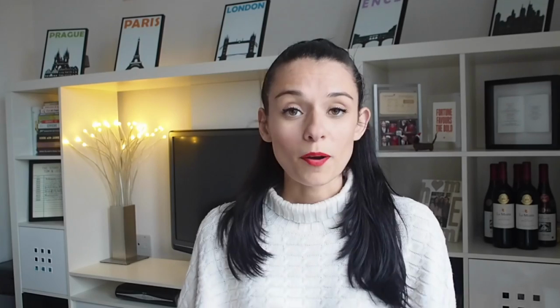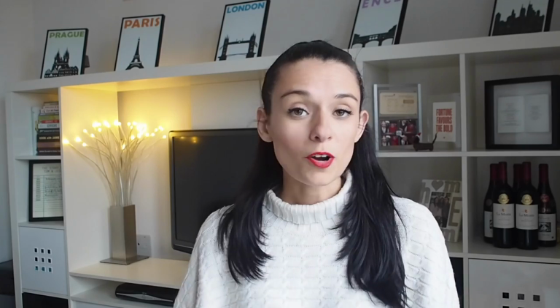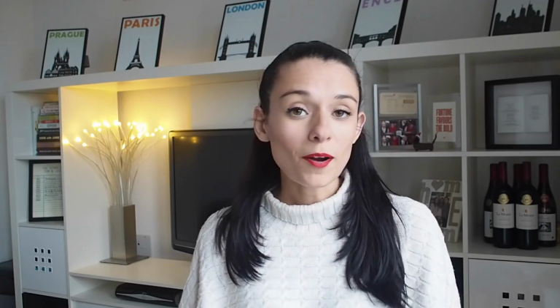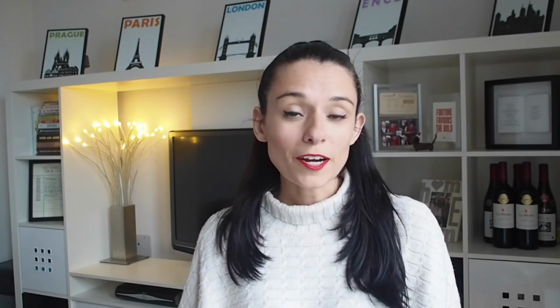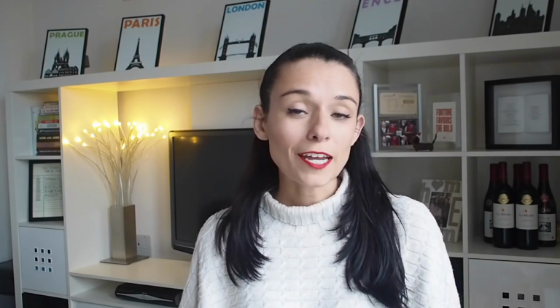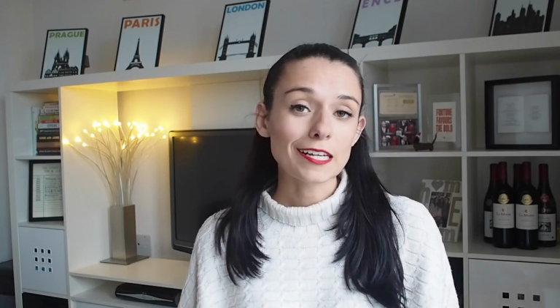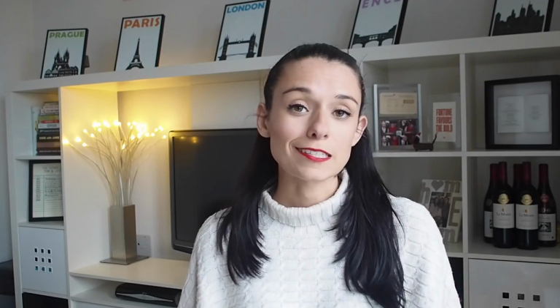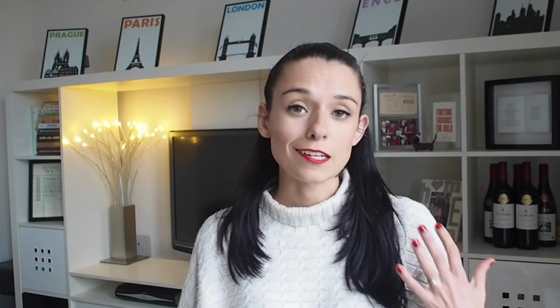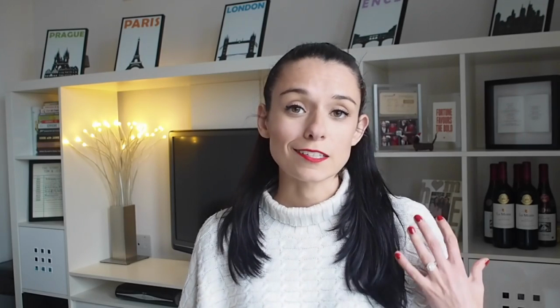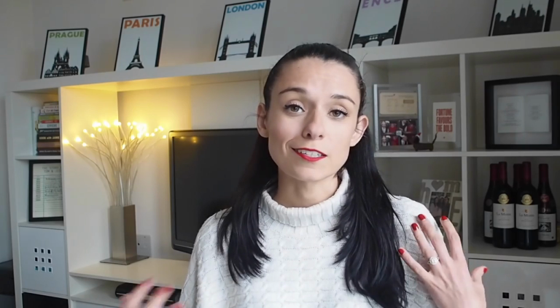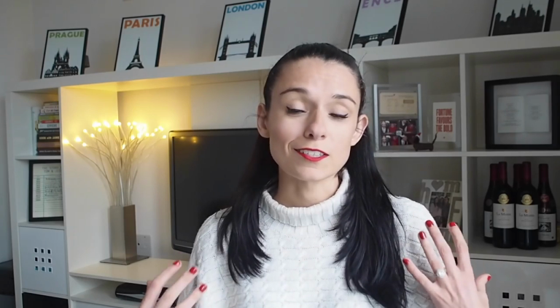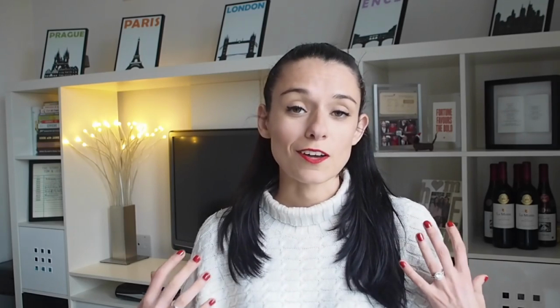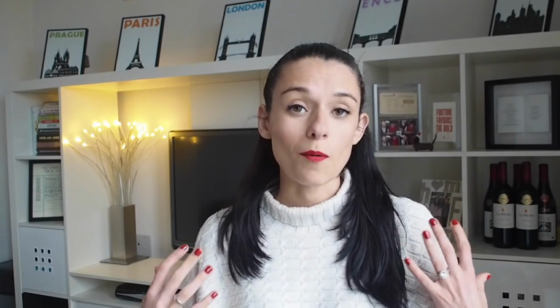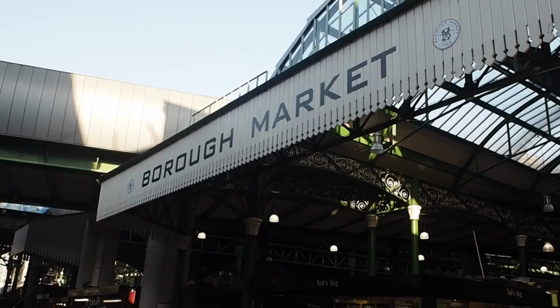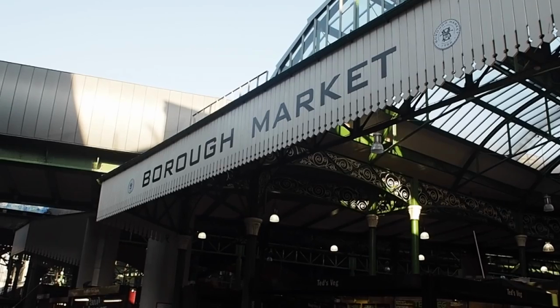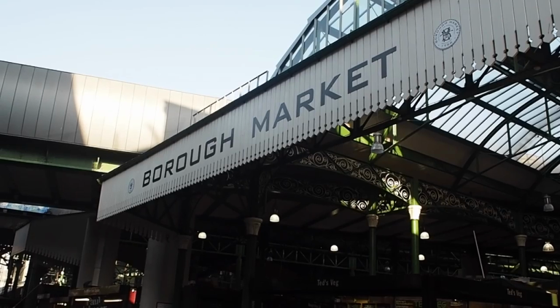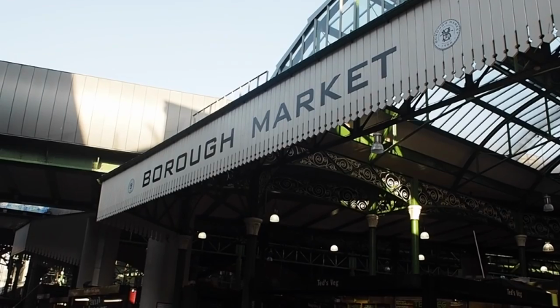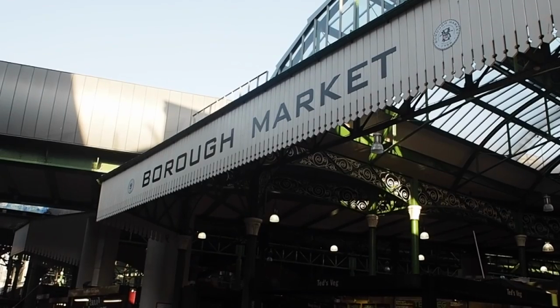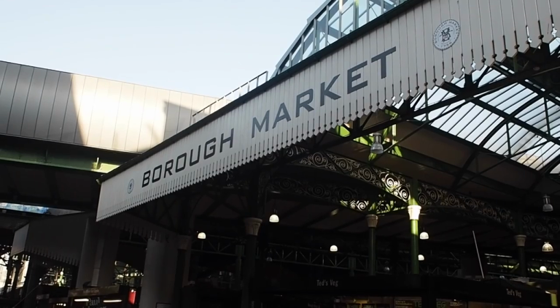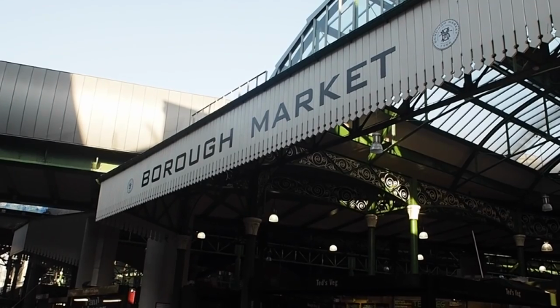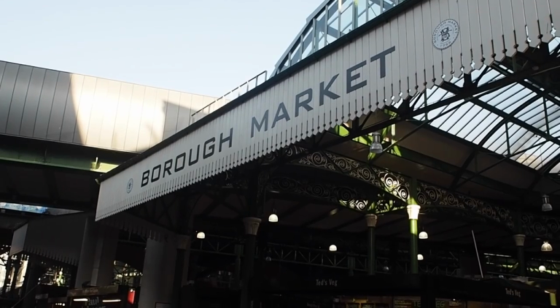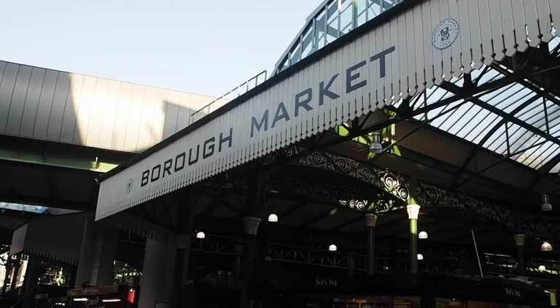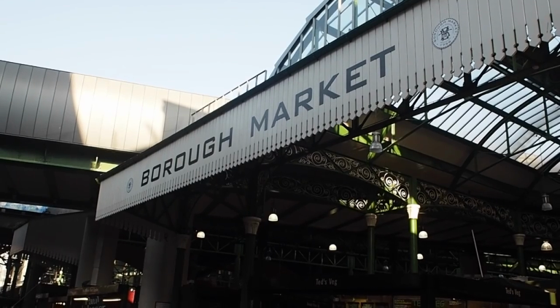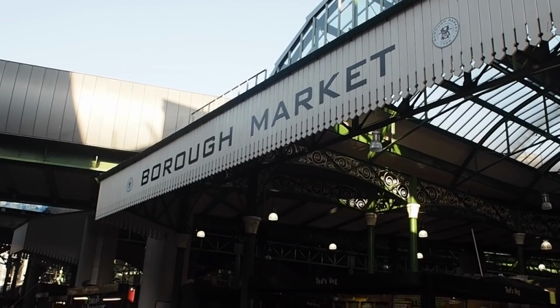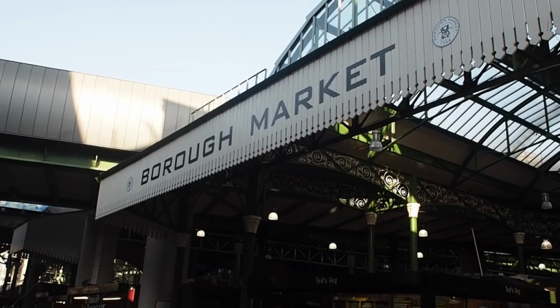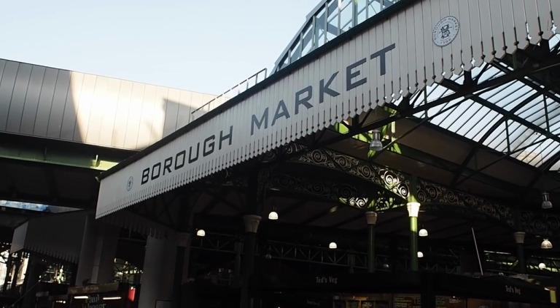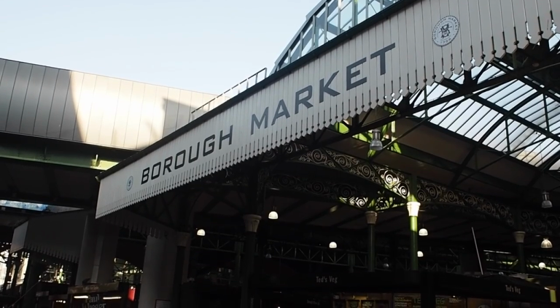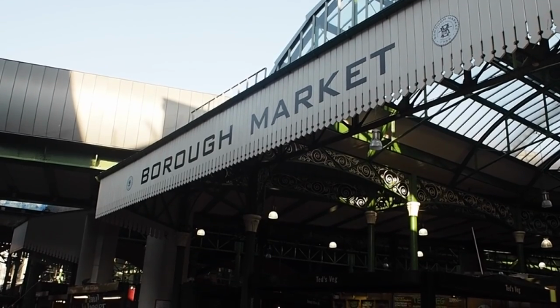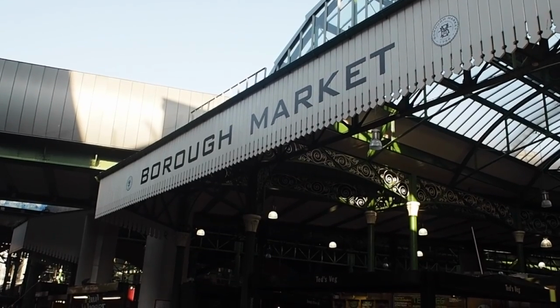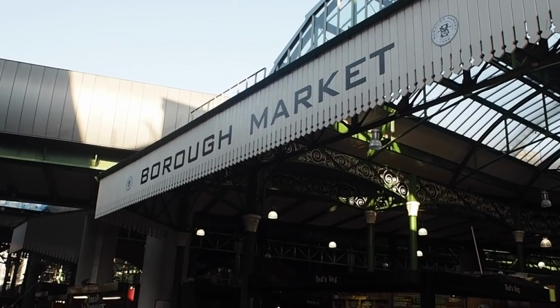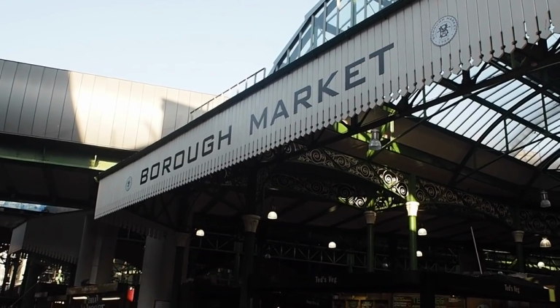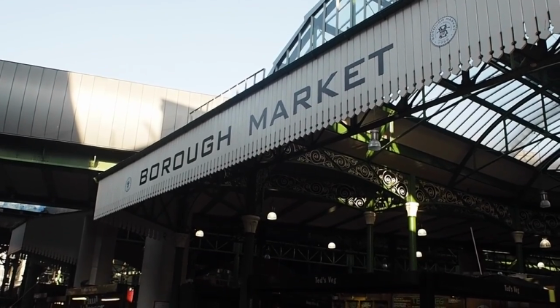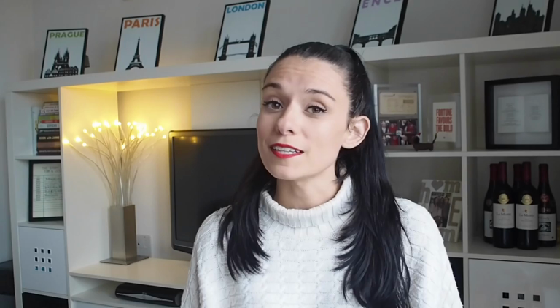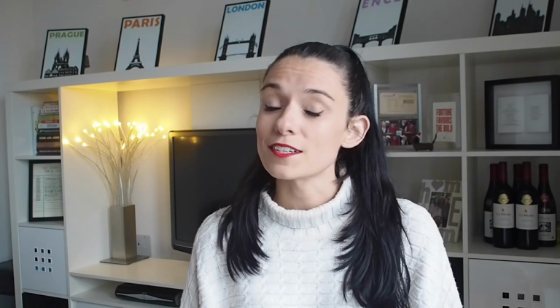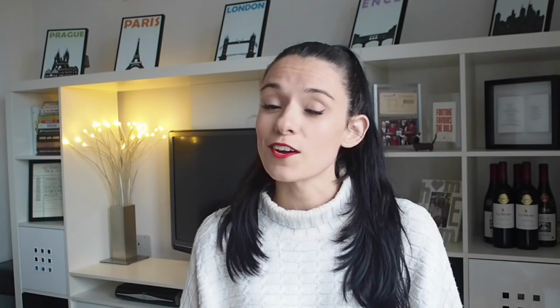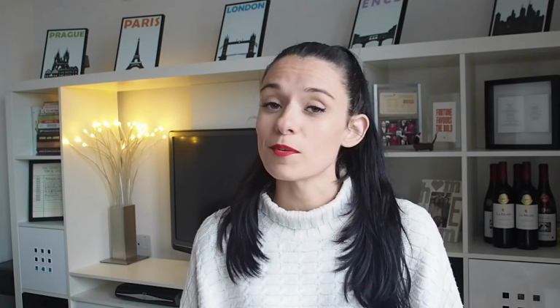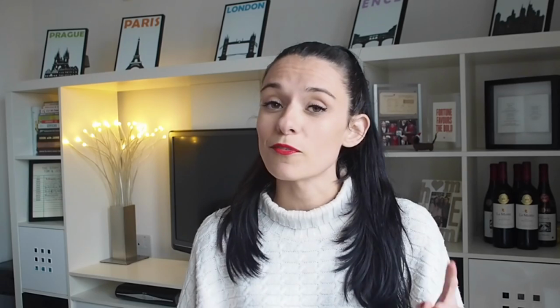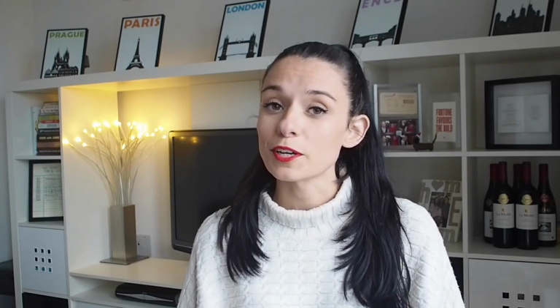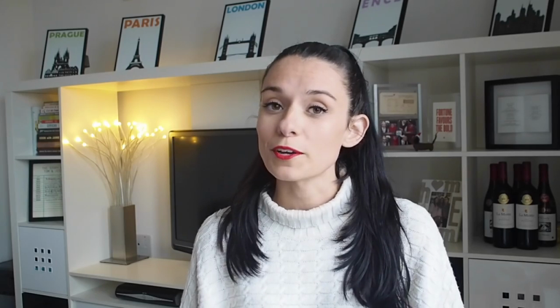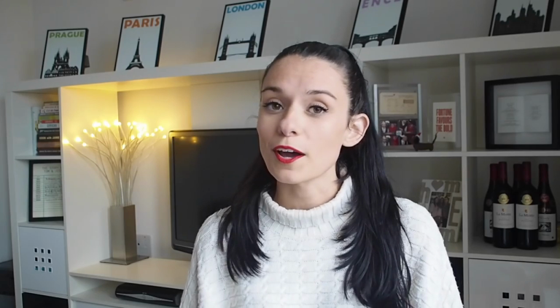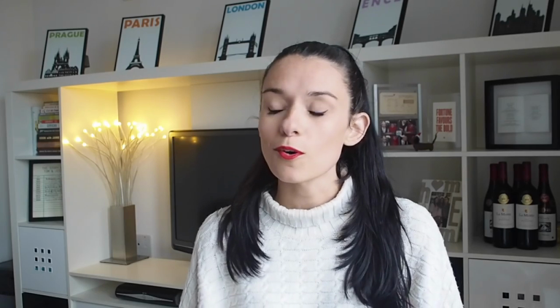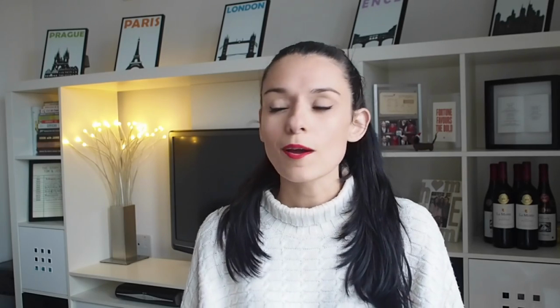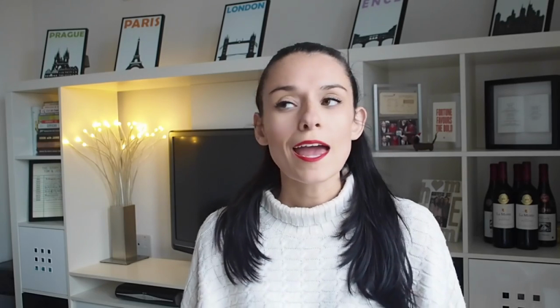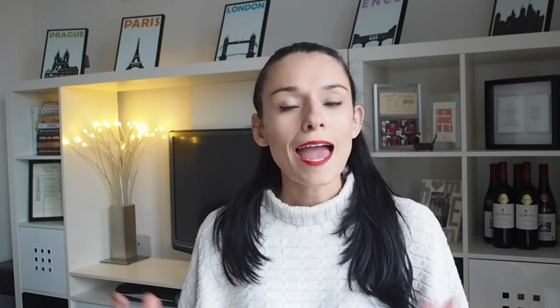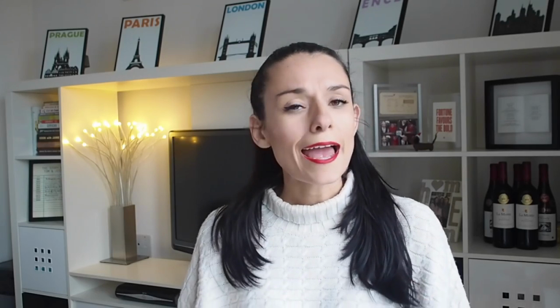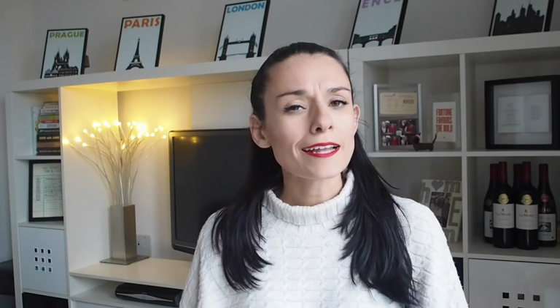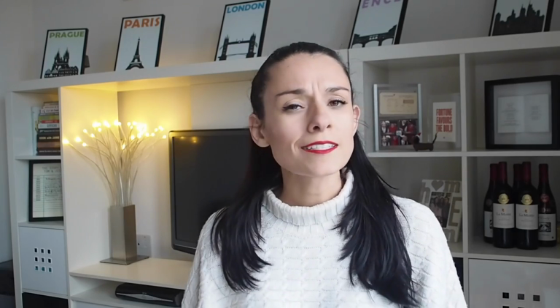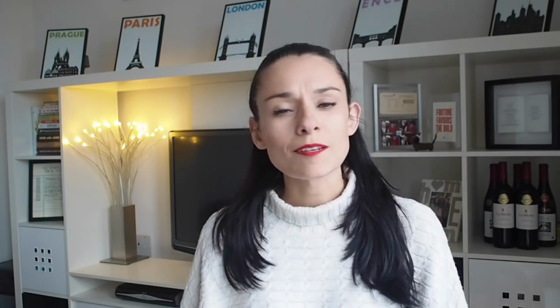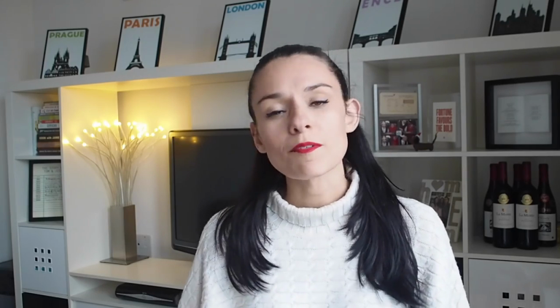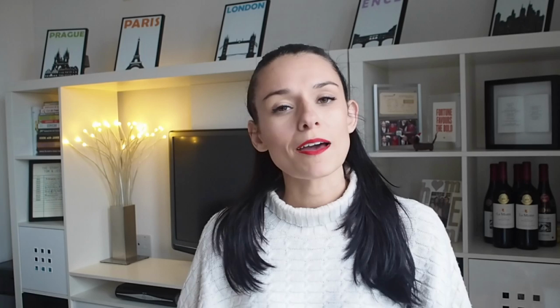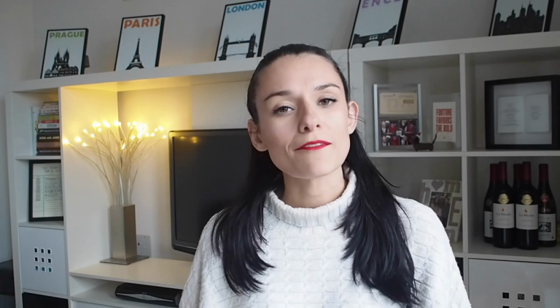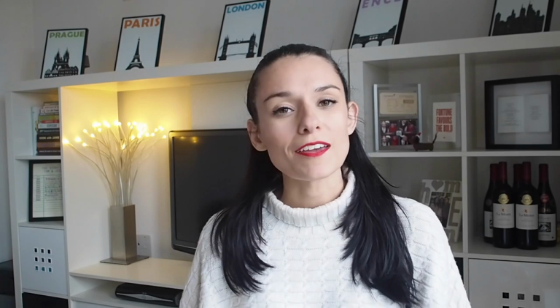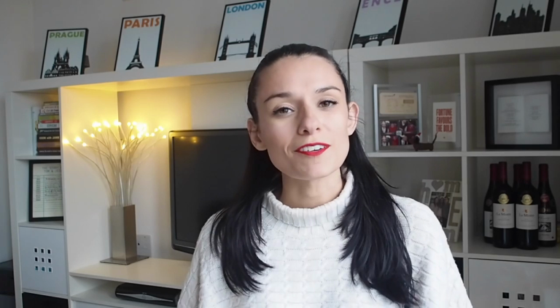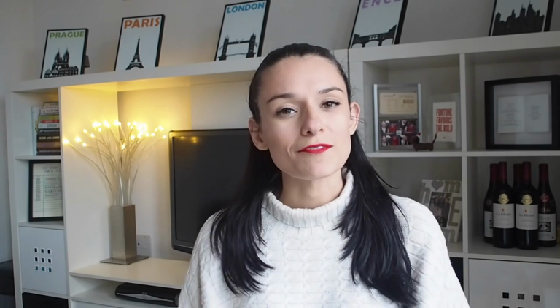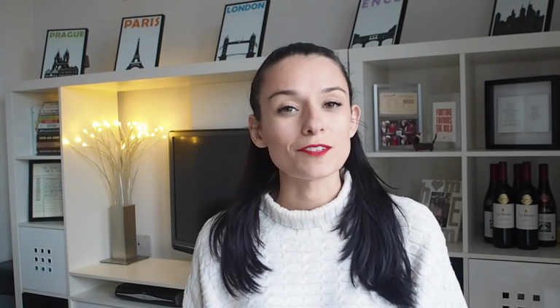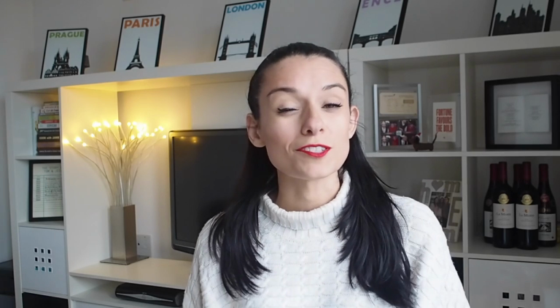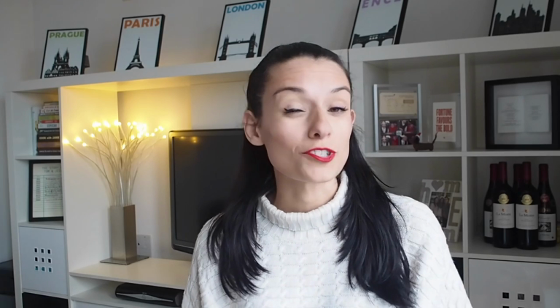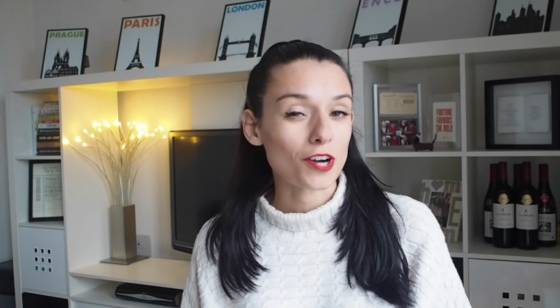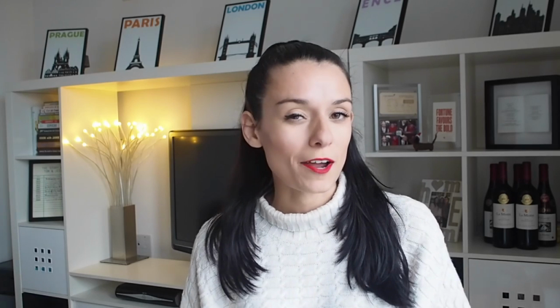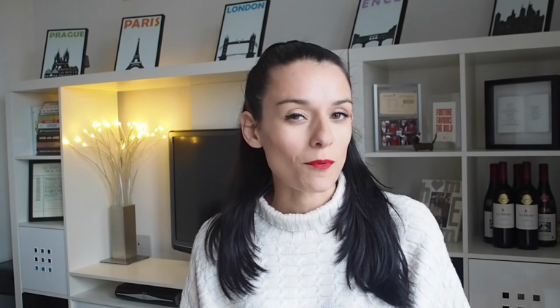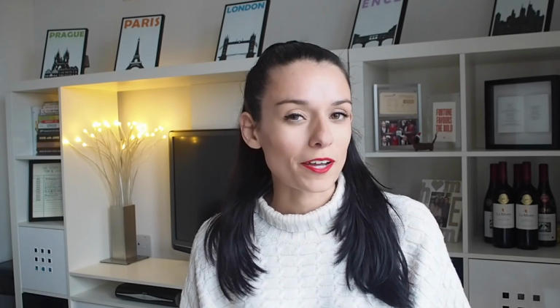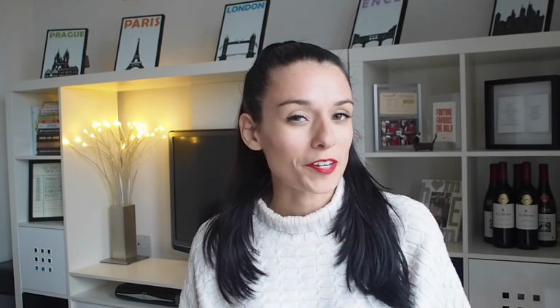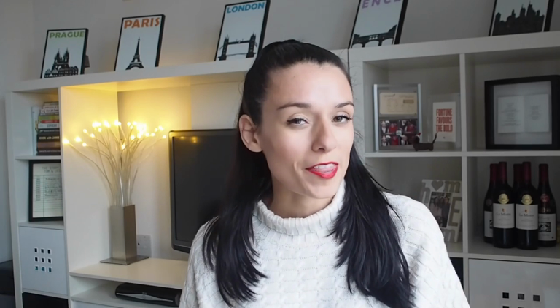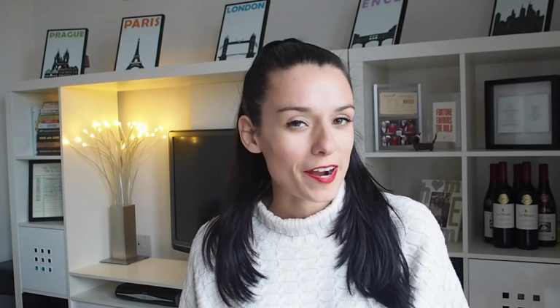Borough Market is London's most famous market, so I'm going to tell you what you need to know before you go and some of my favorite foods to try while you're there.